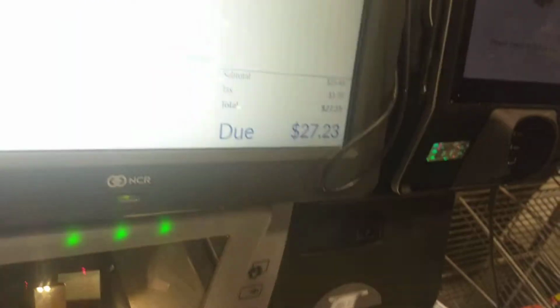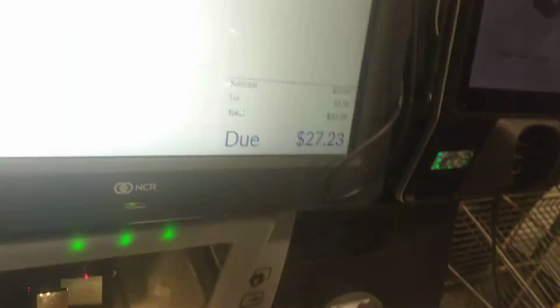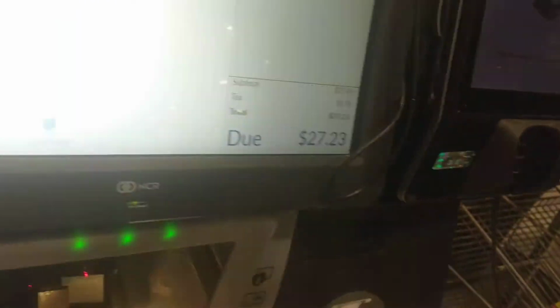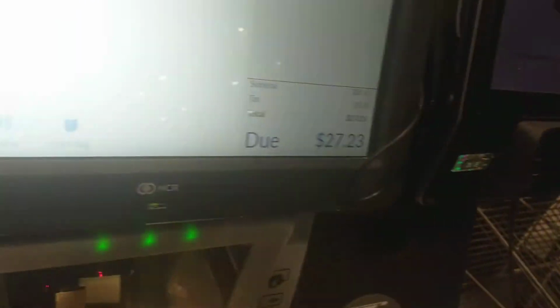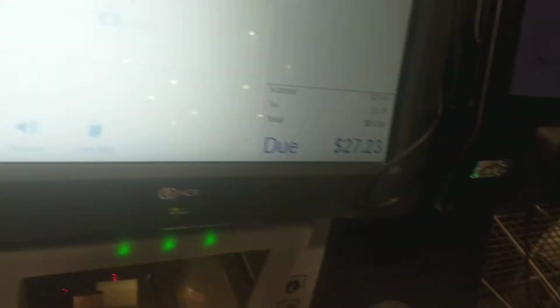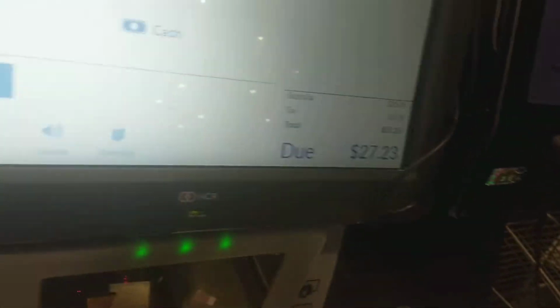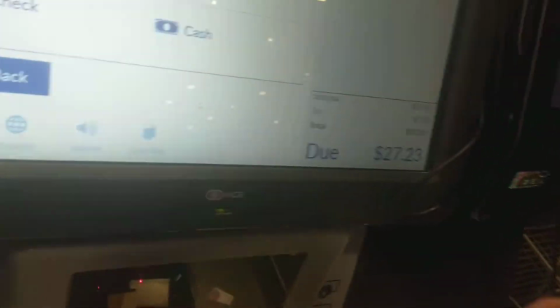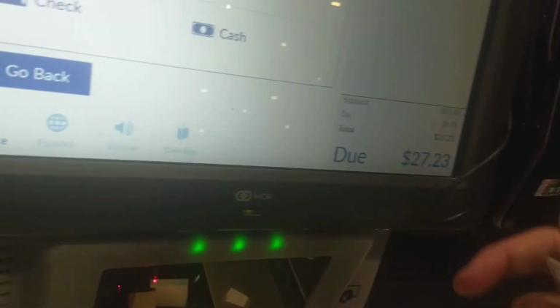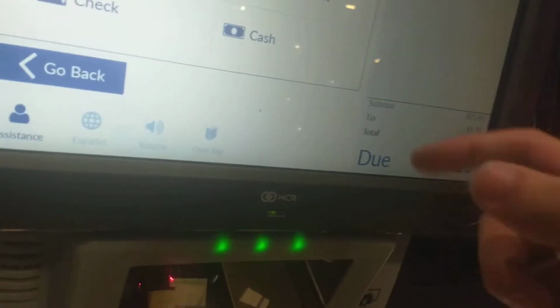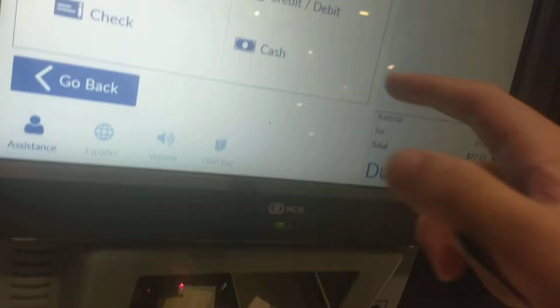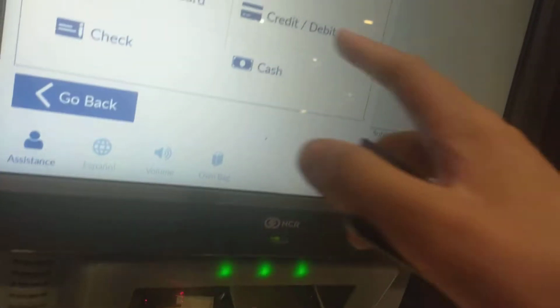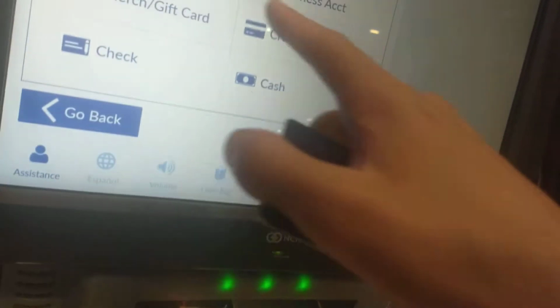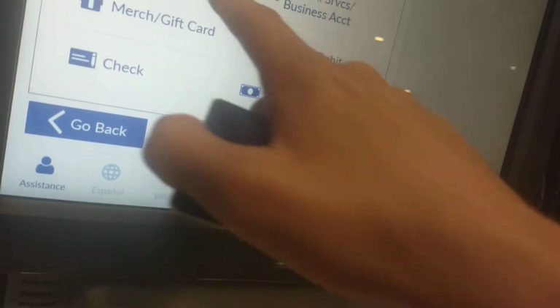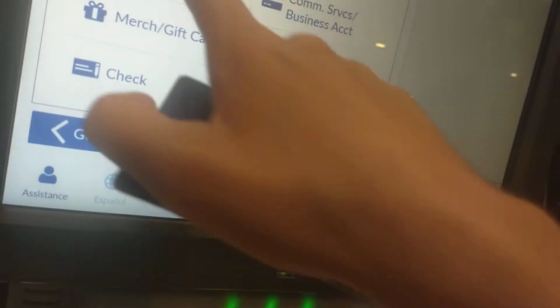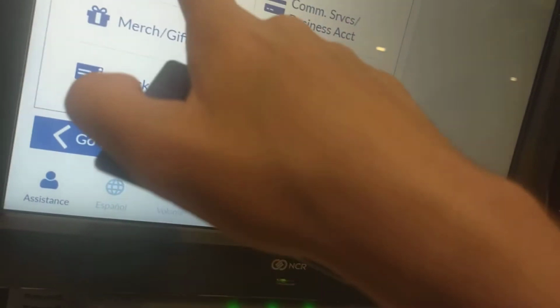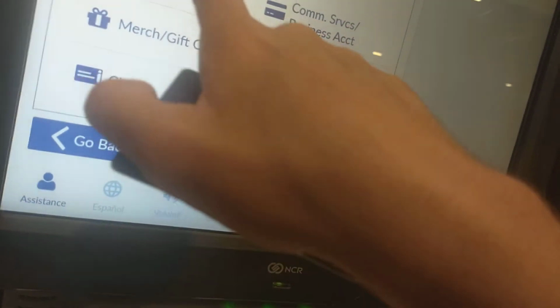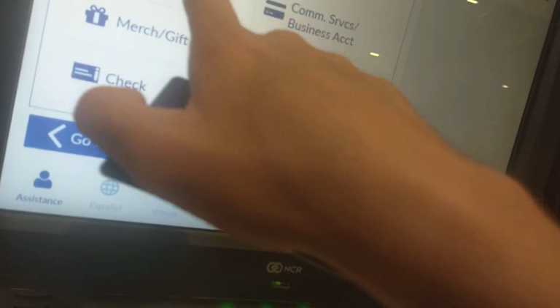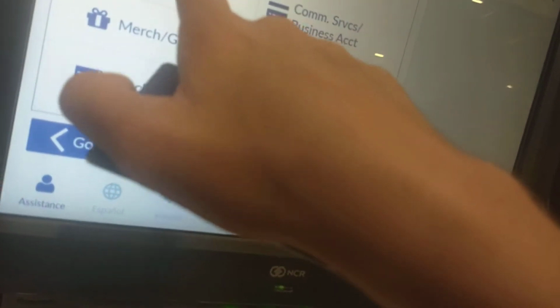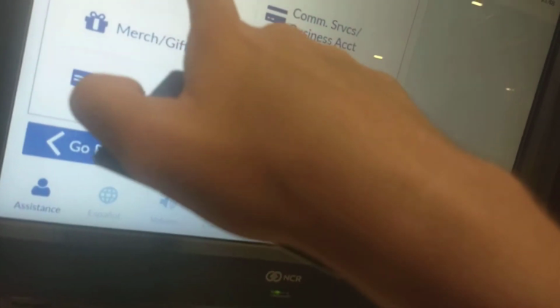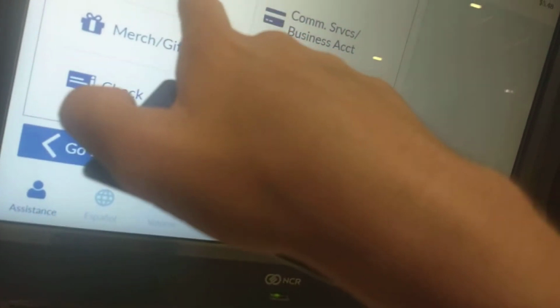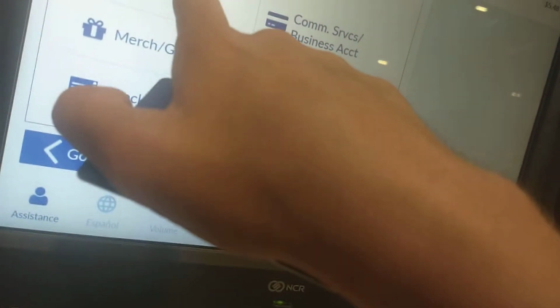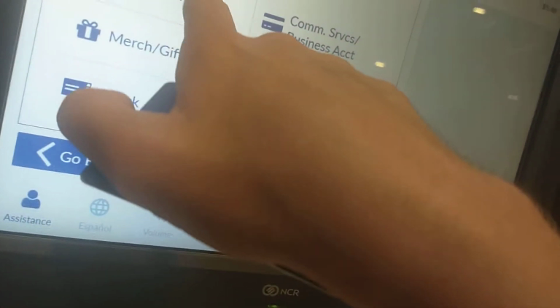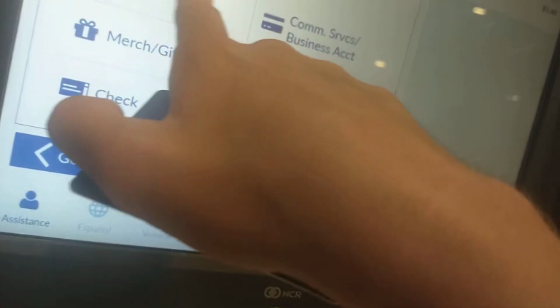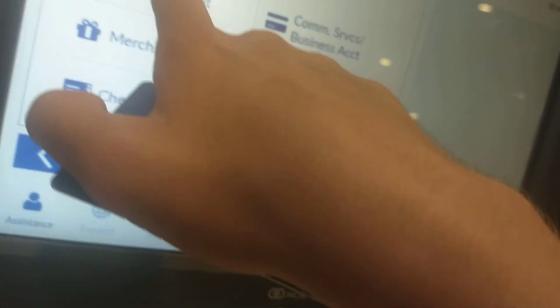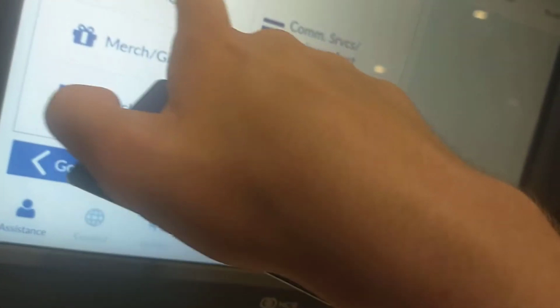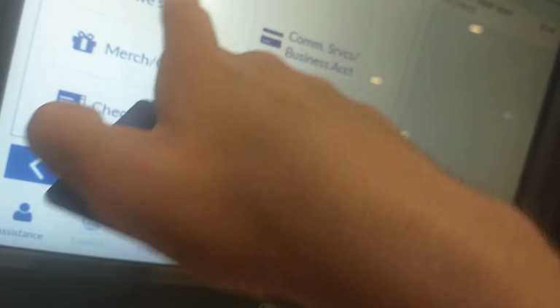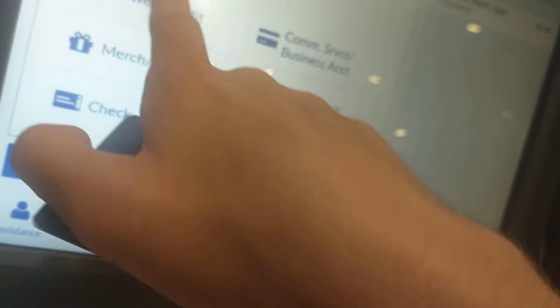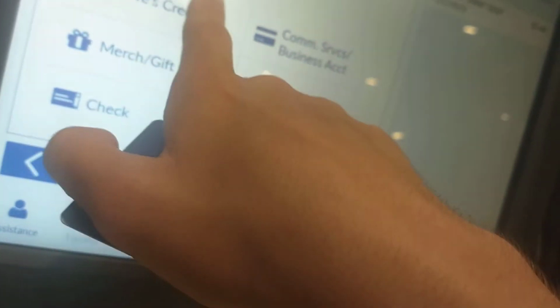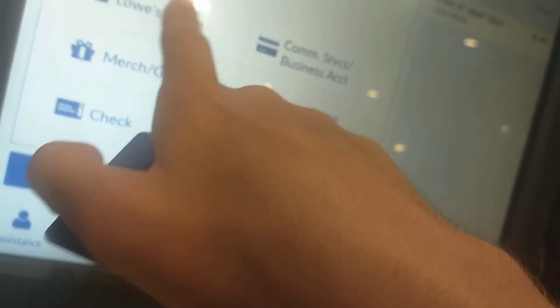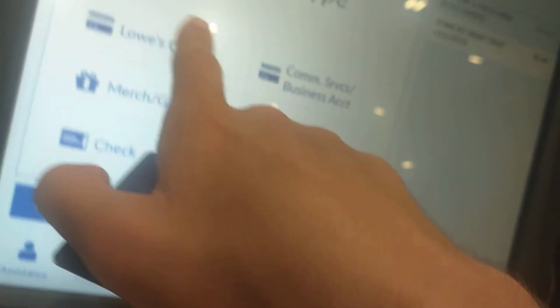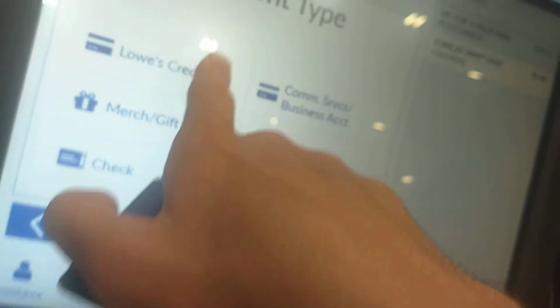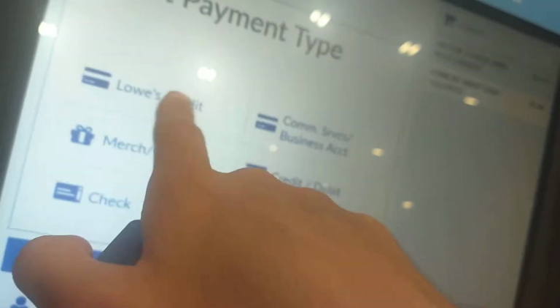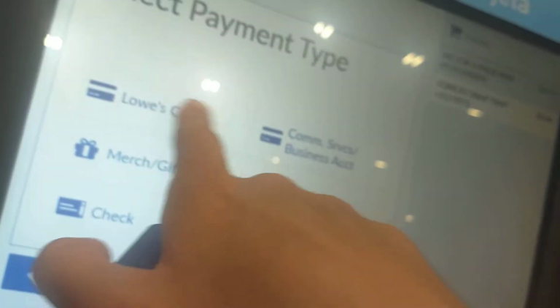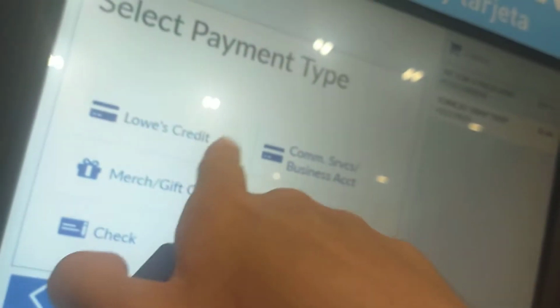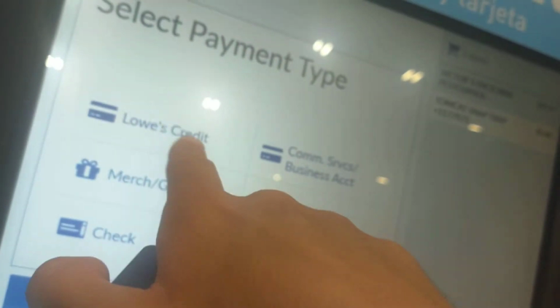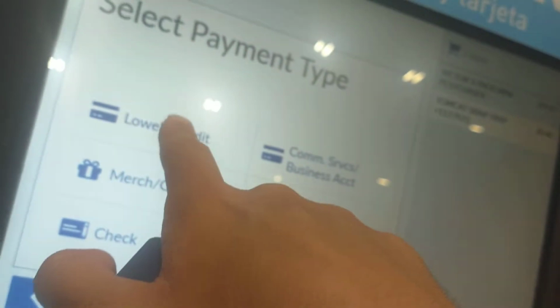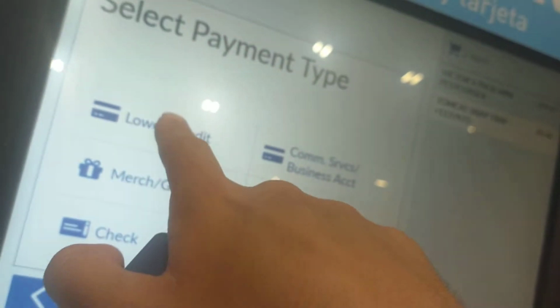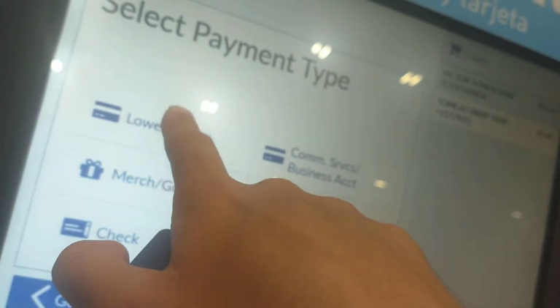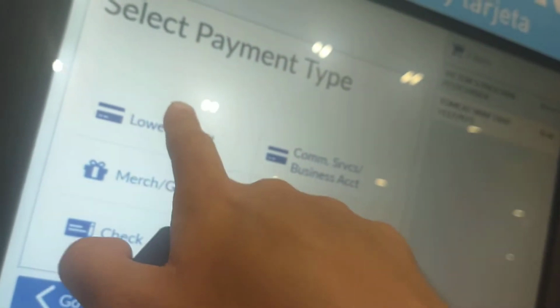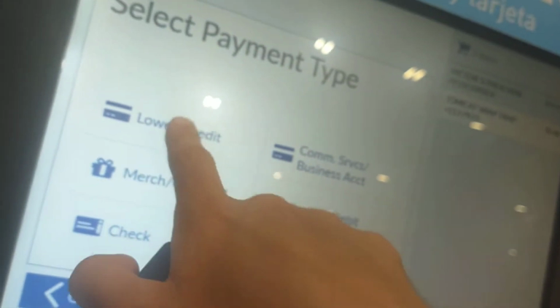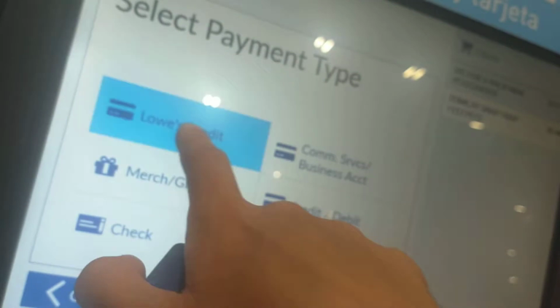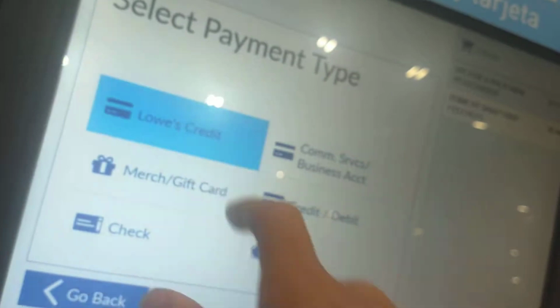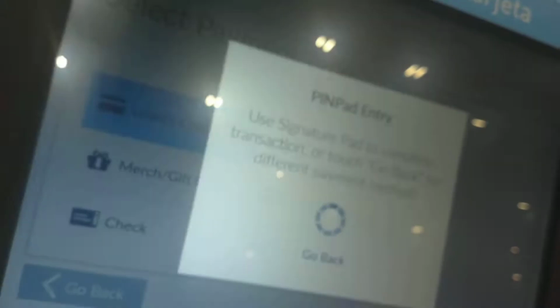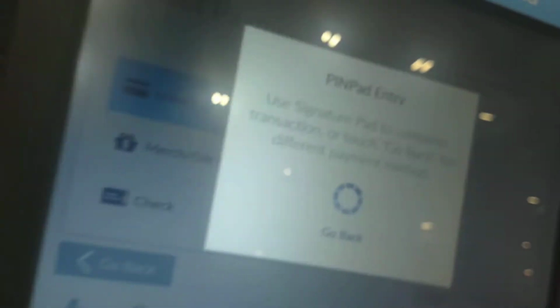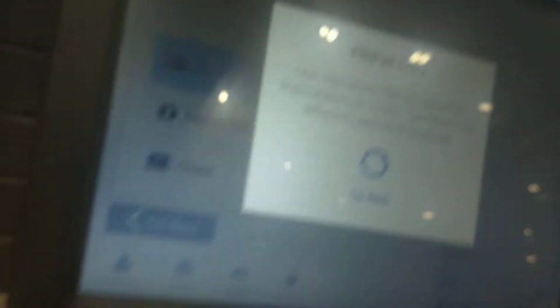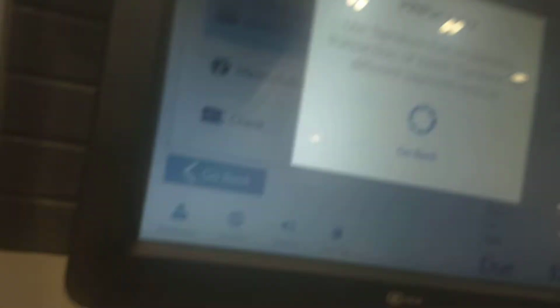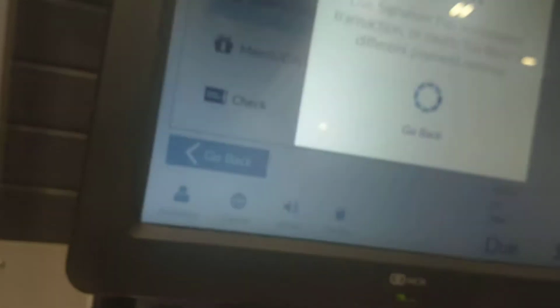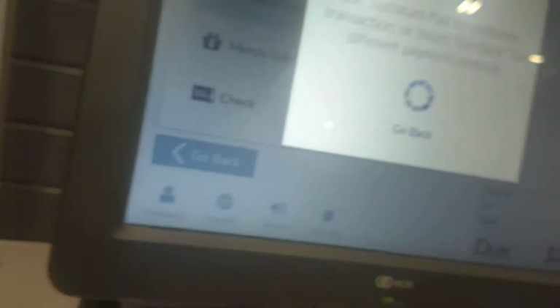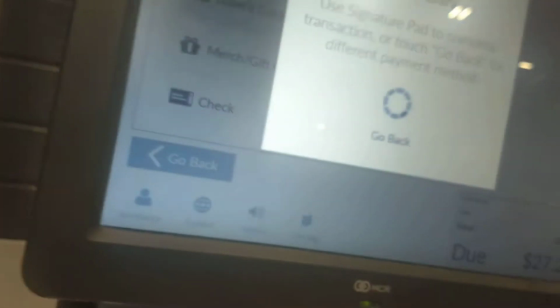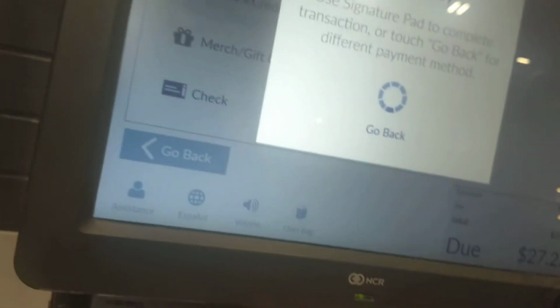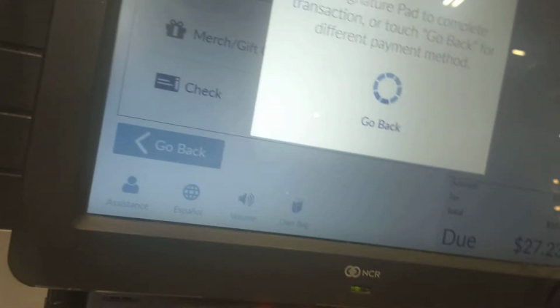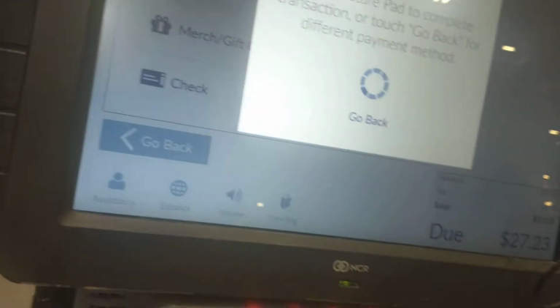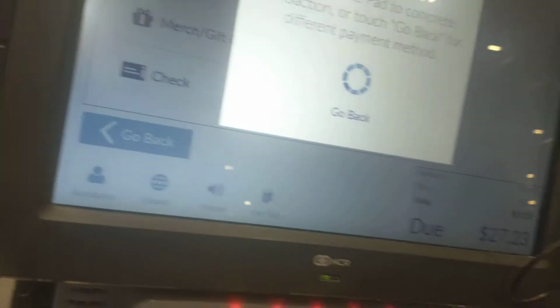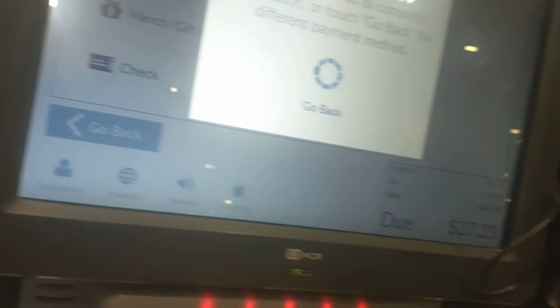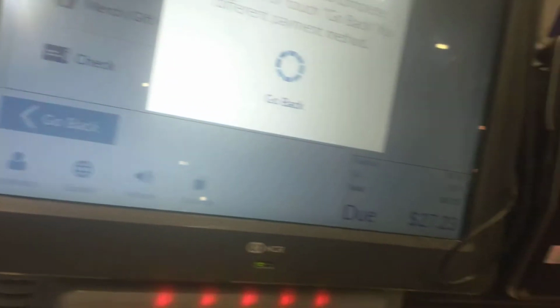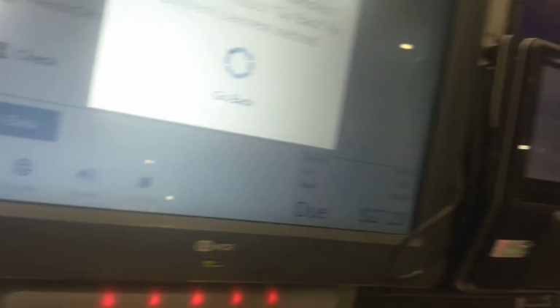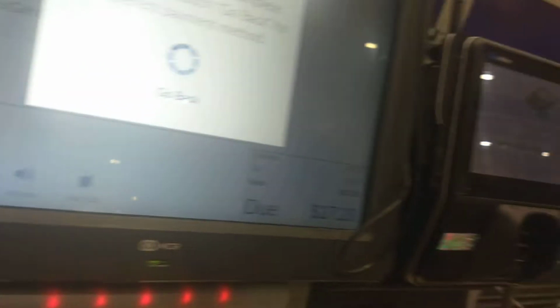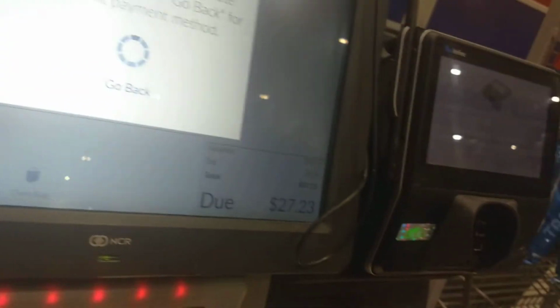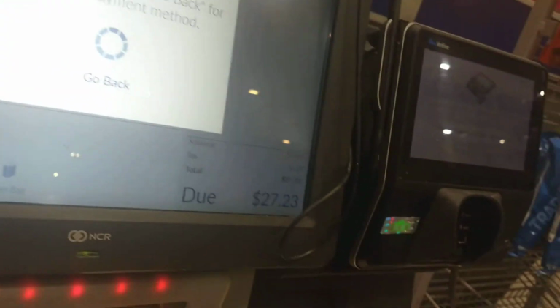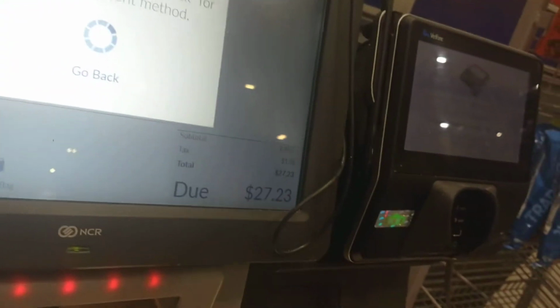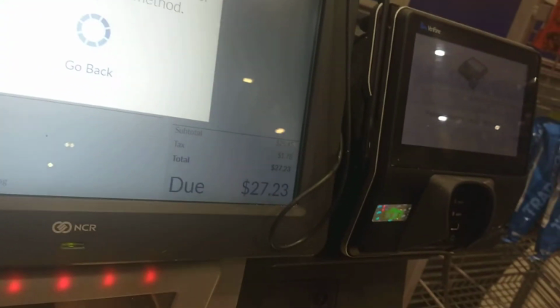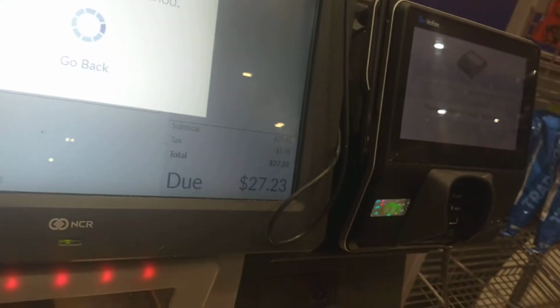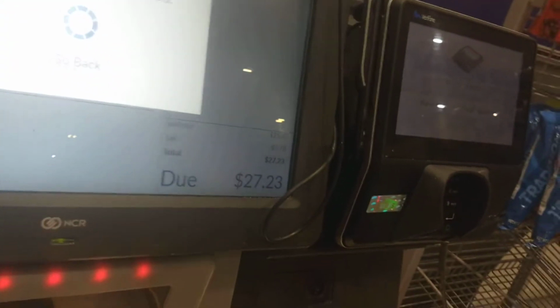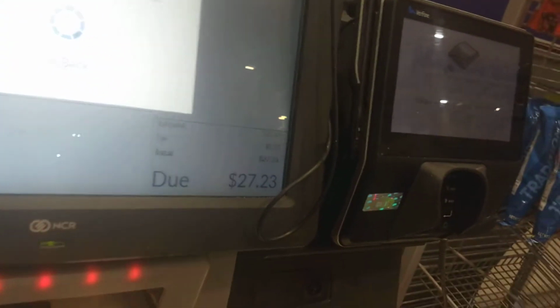Insert cash or select payment type. Lowe's credit. Yep. Use signature pad to complete transaction.